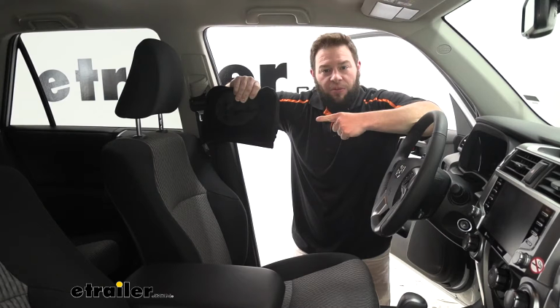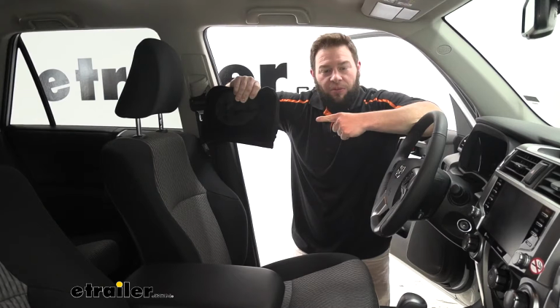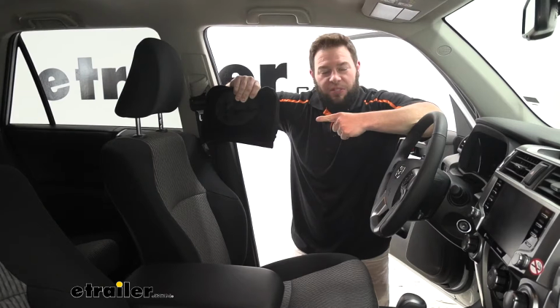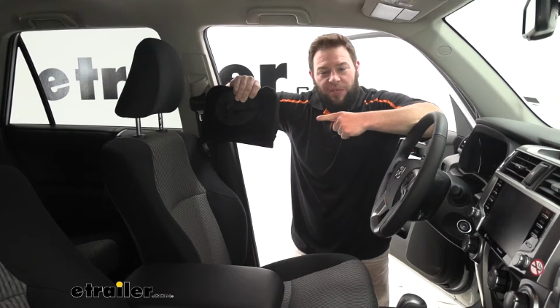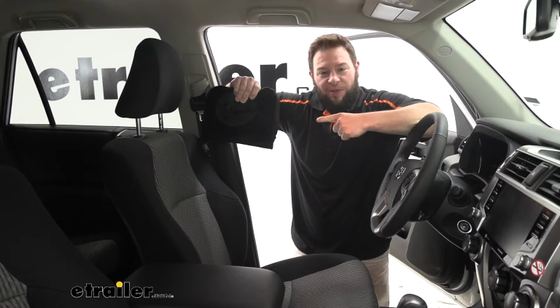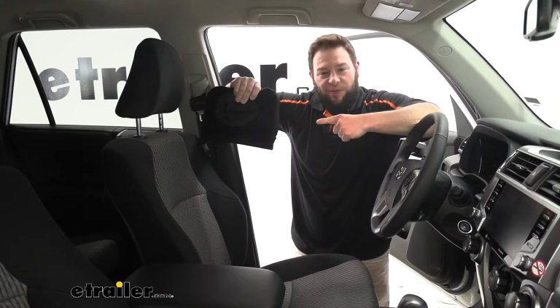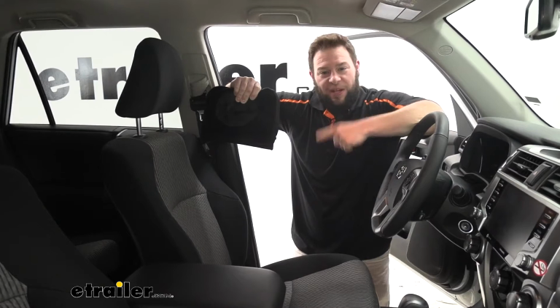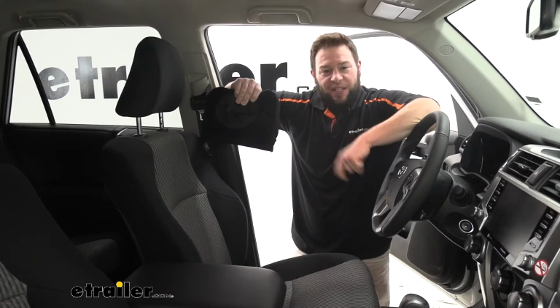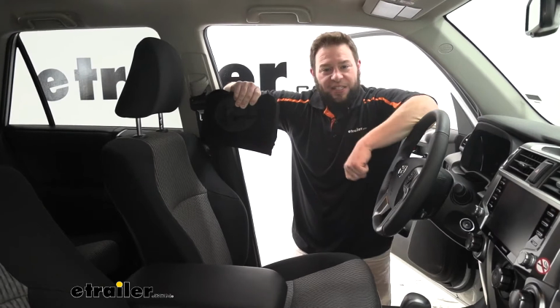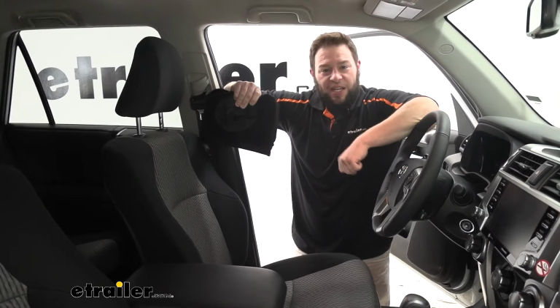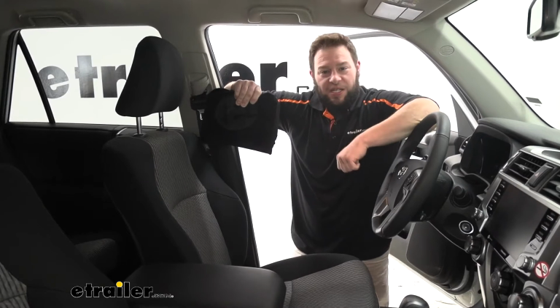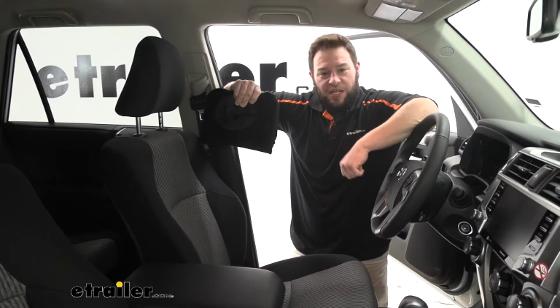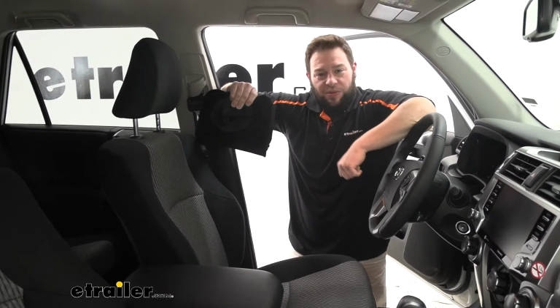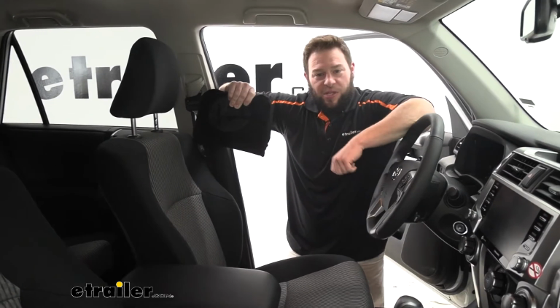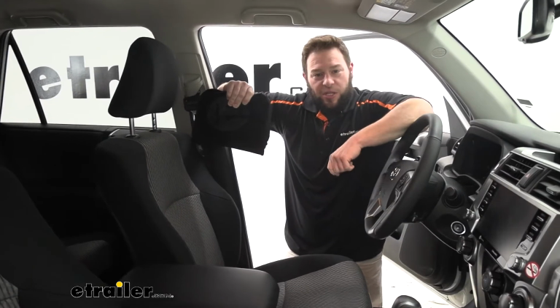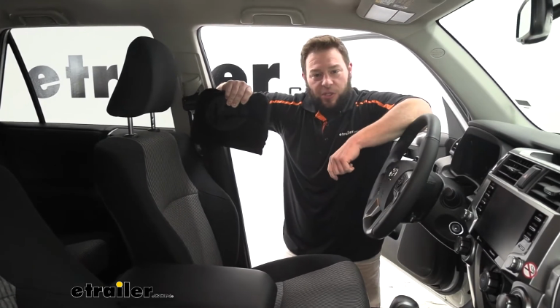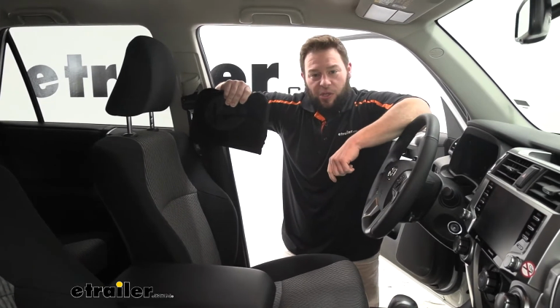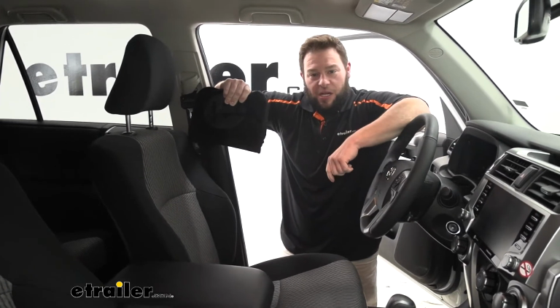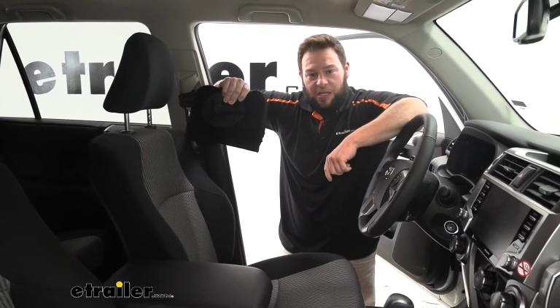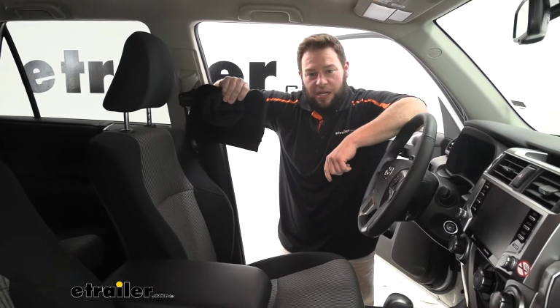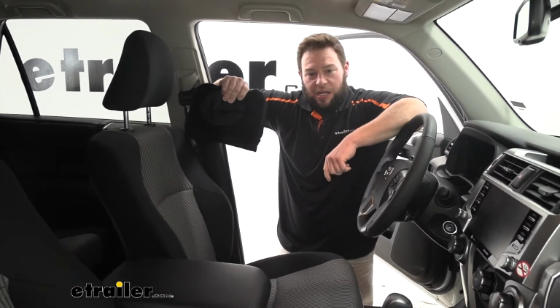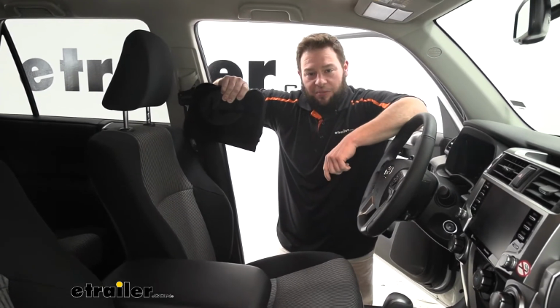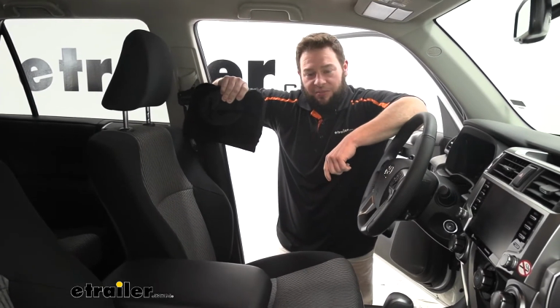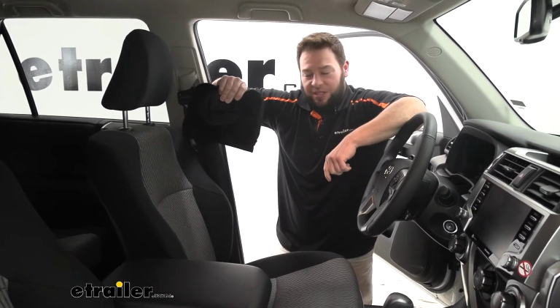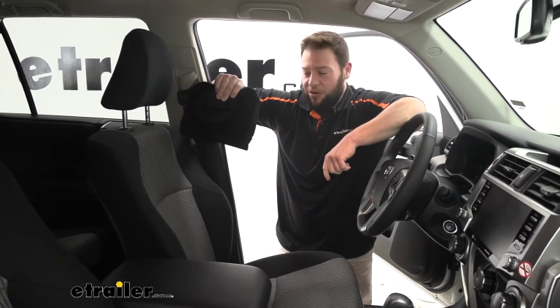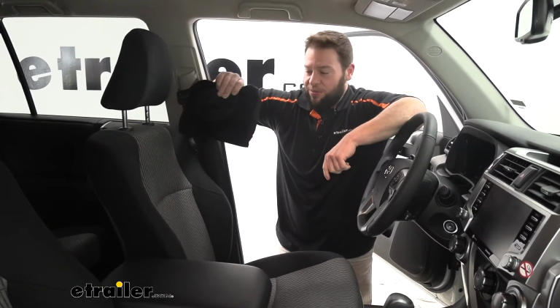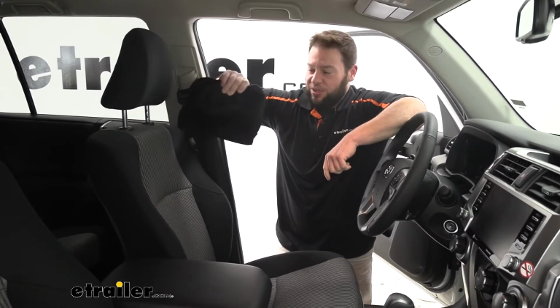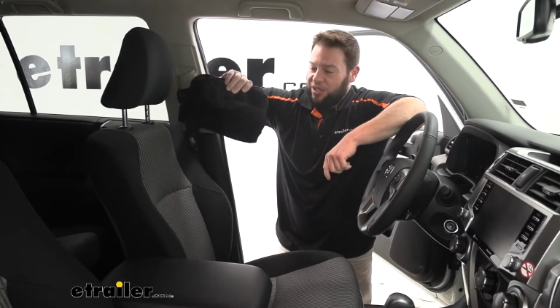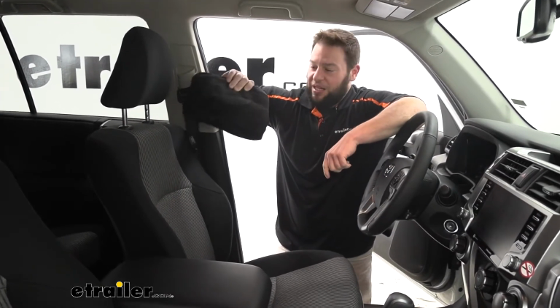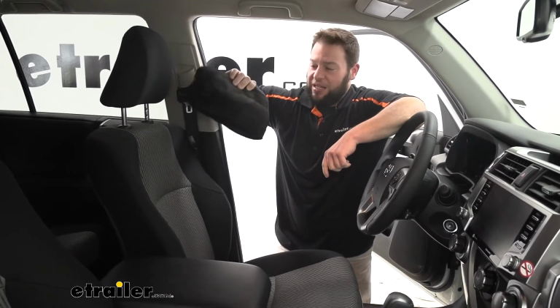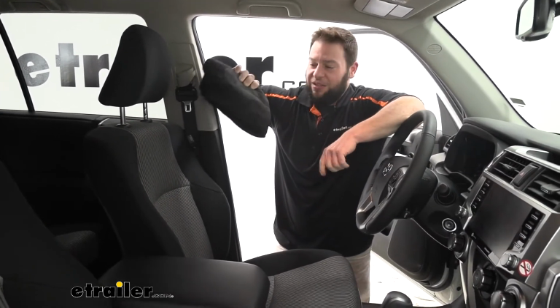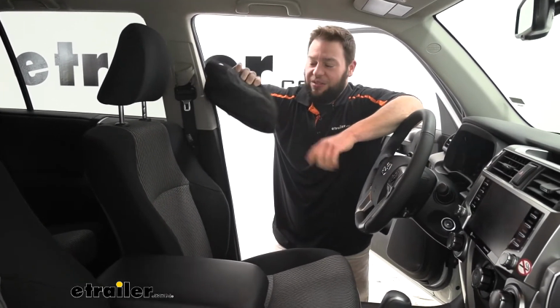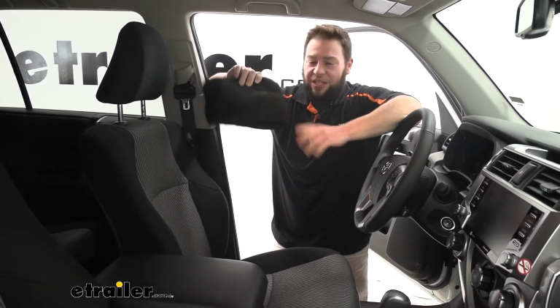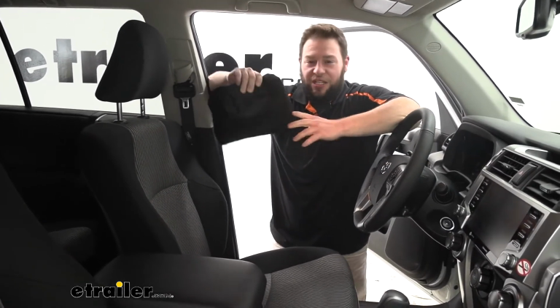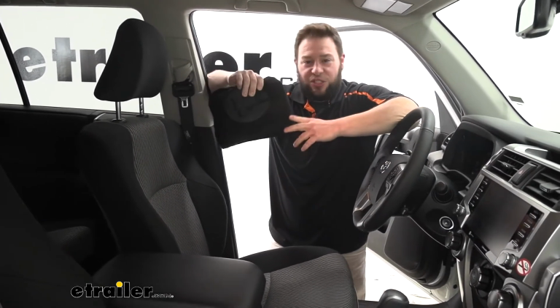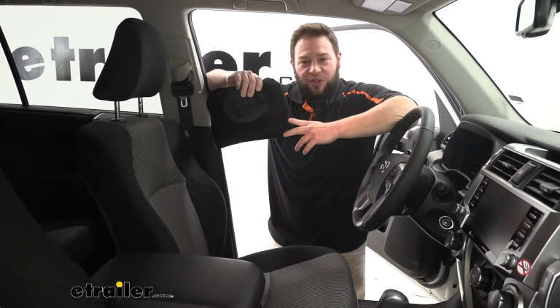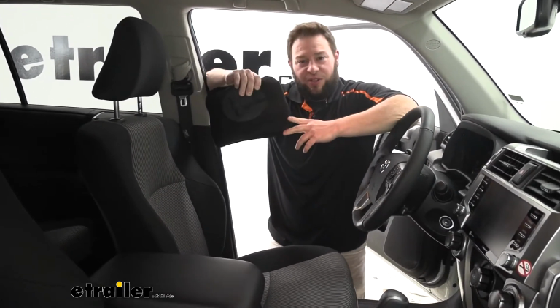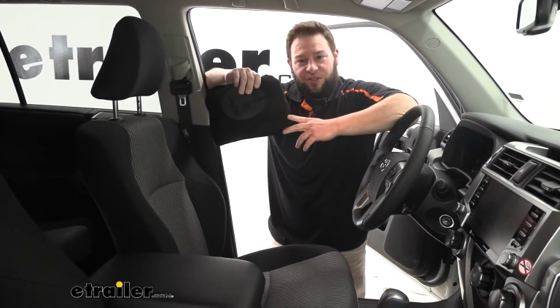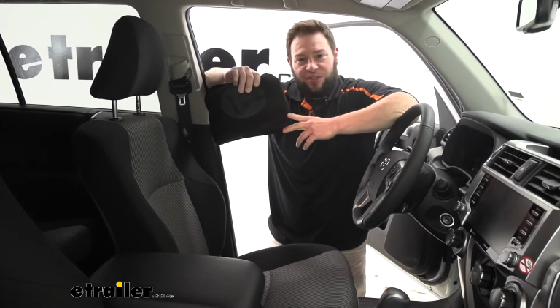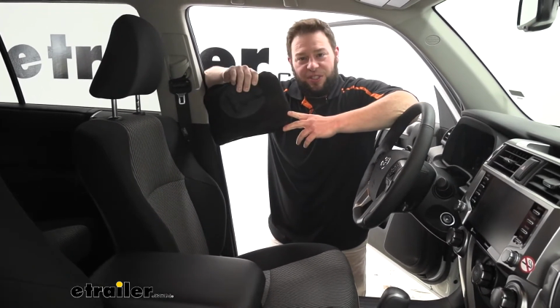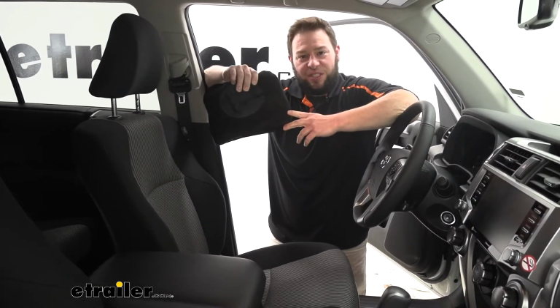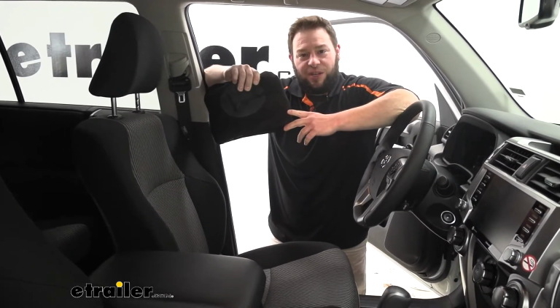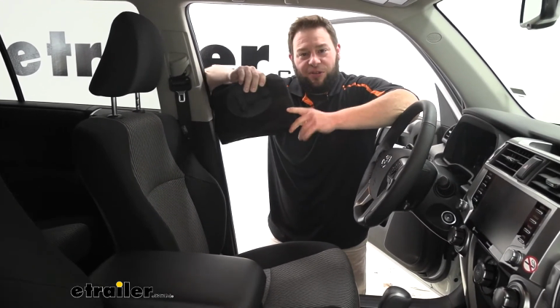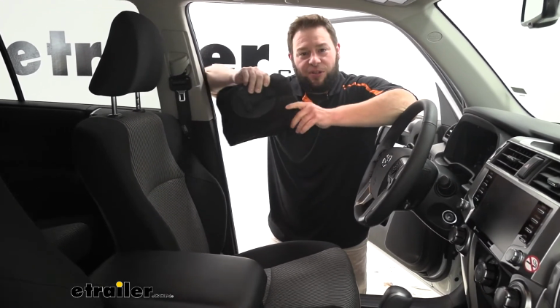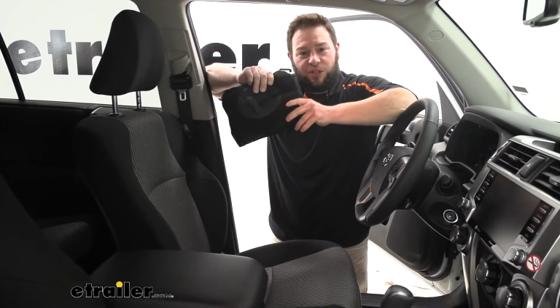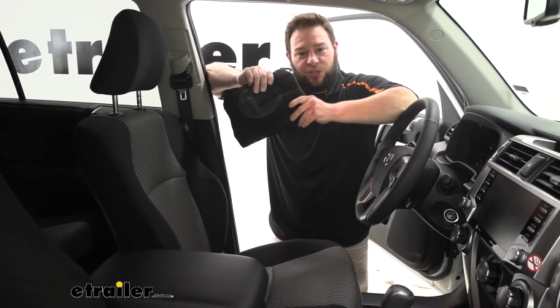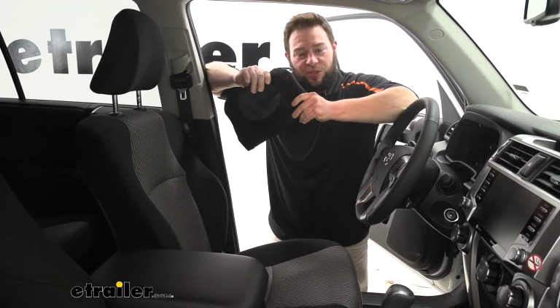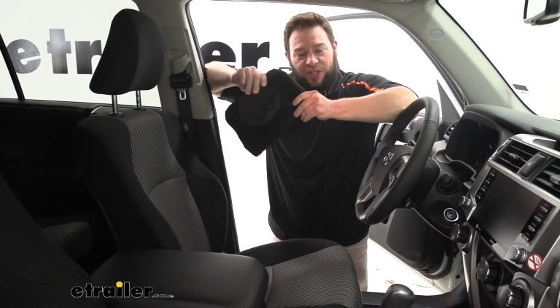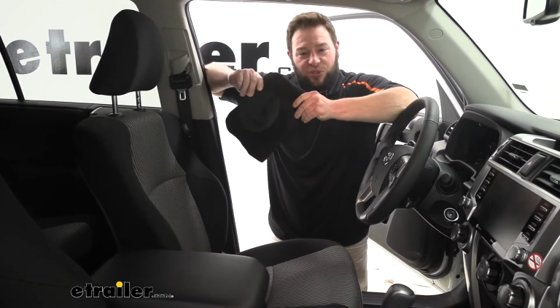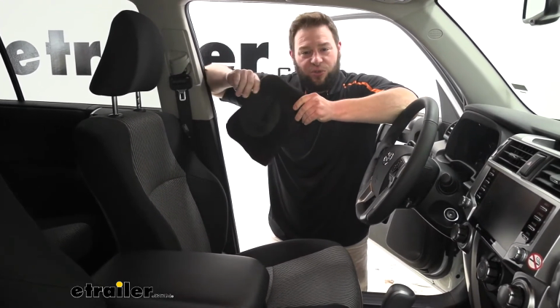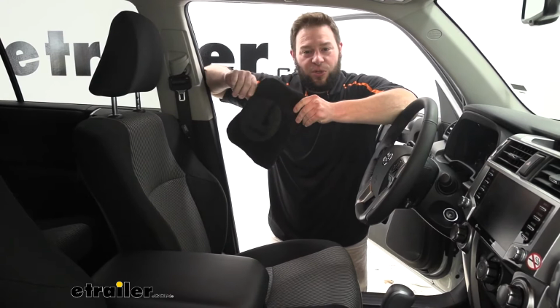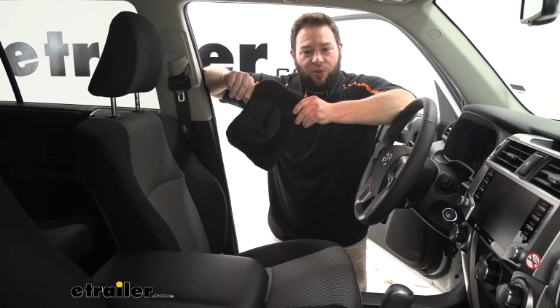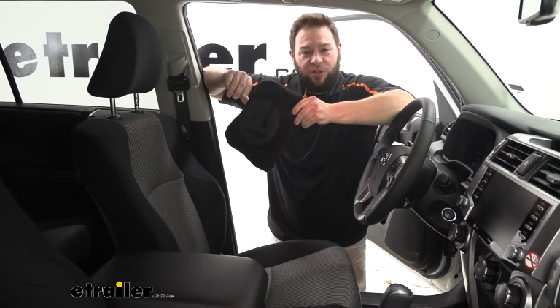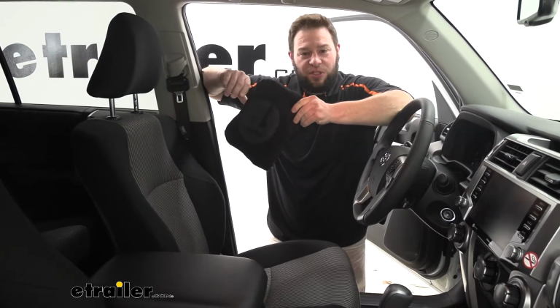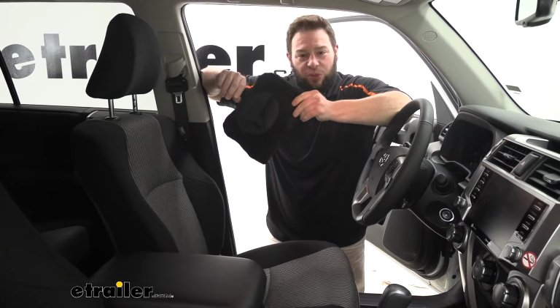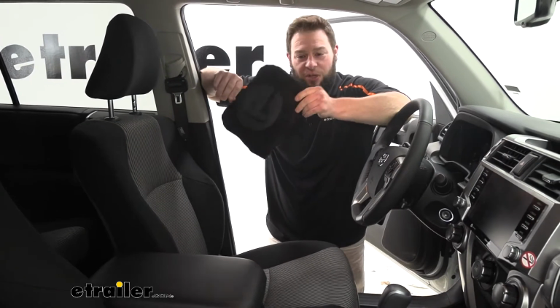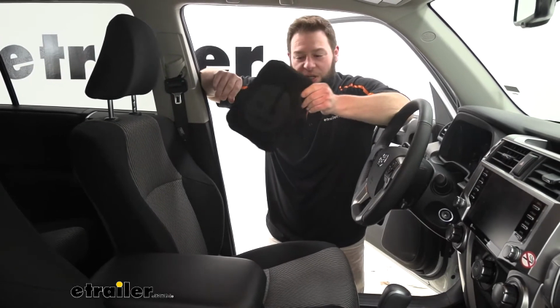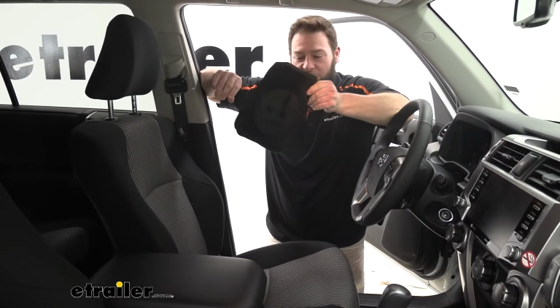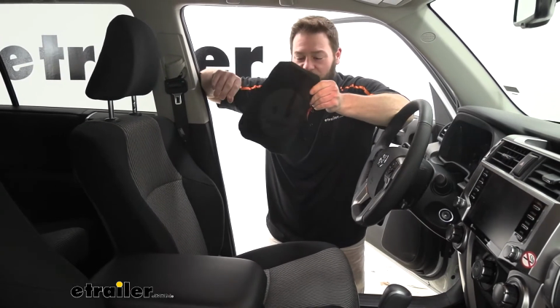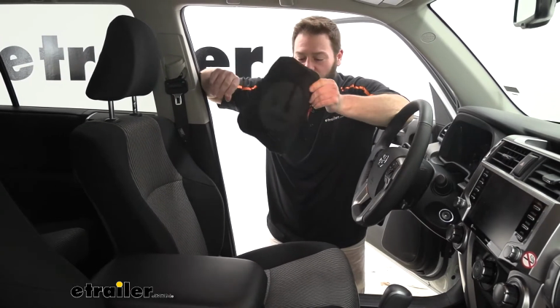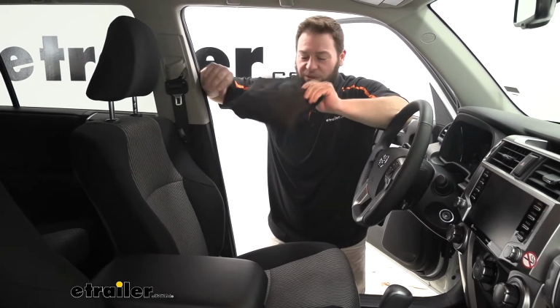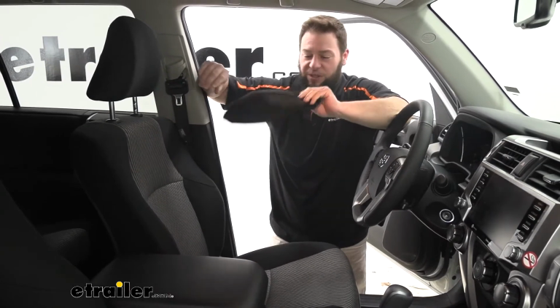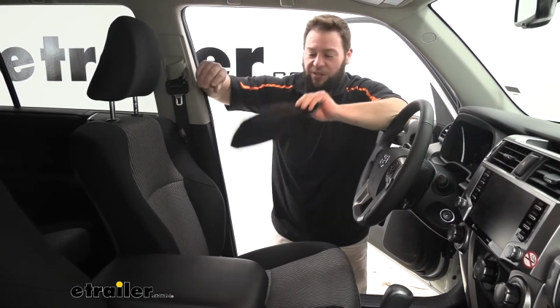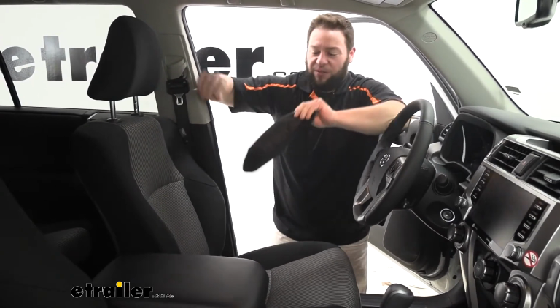What's up everybody? It's AJ with eTrailer.com. Today we're going to be checking out the eTrailer seat cover on our 2021 Toyota 4Runner.